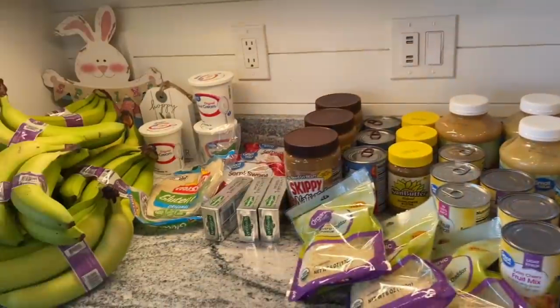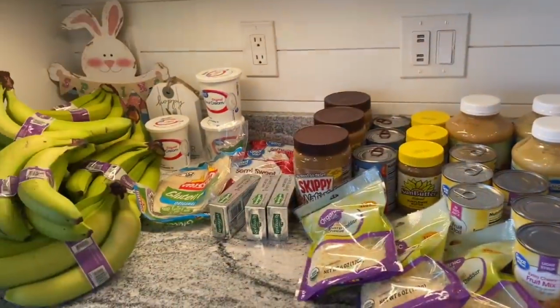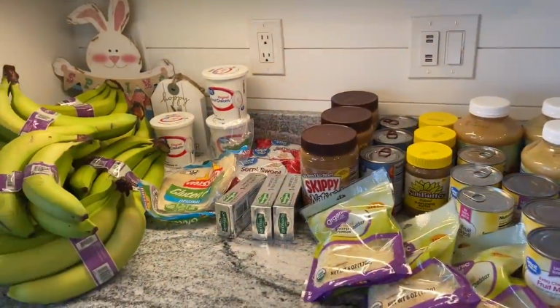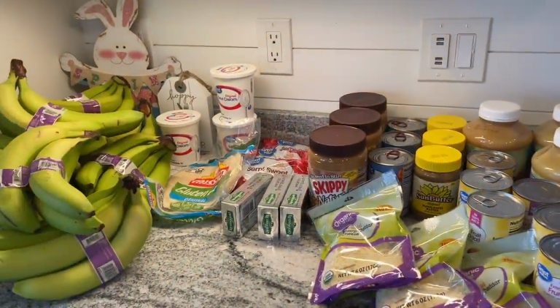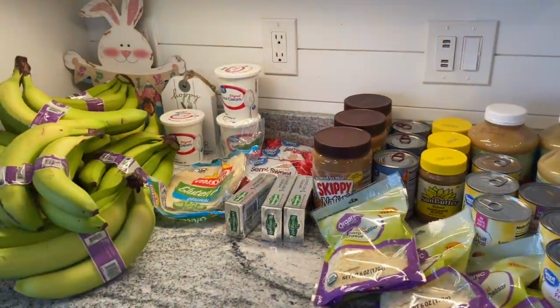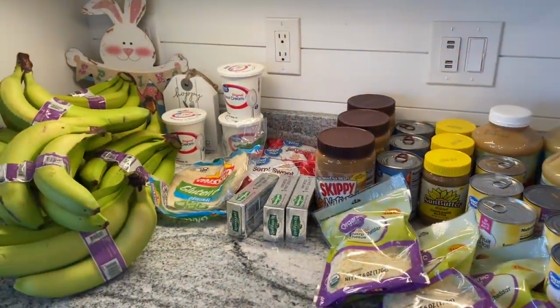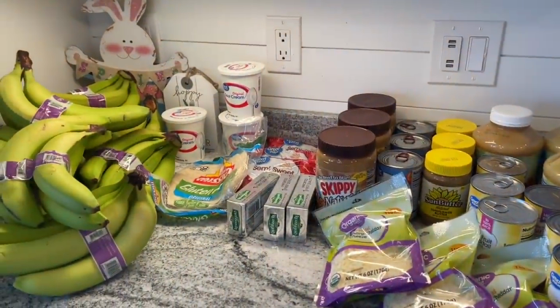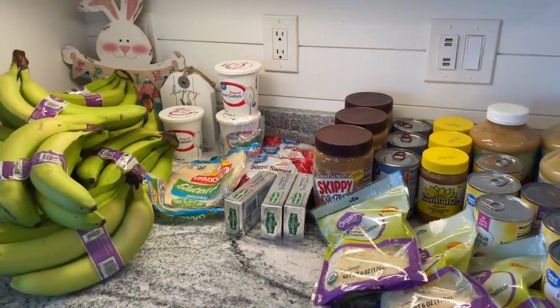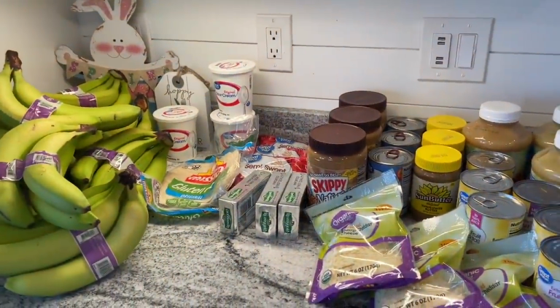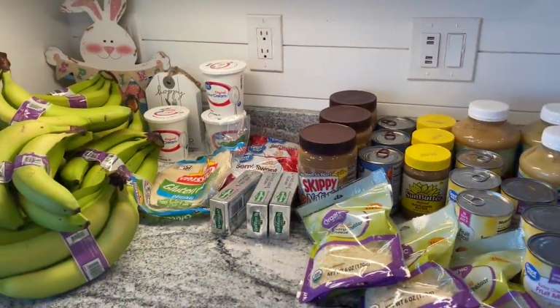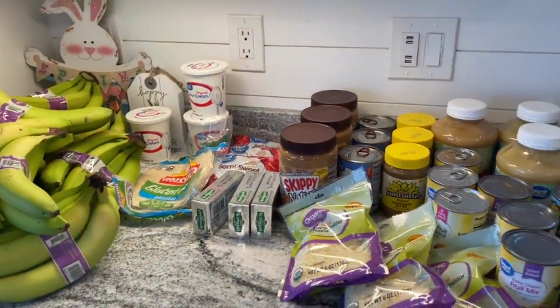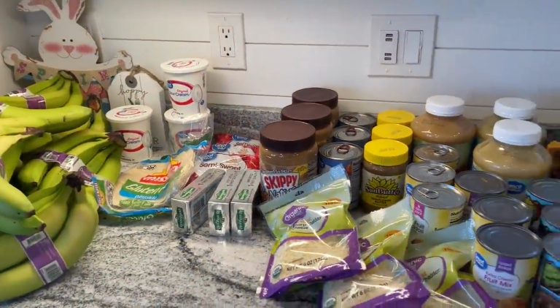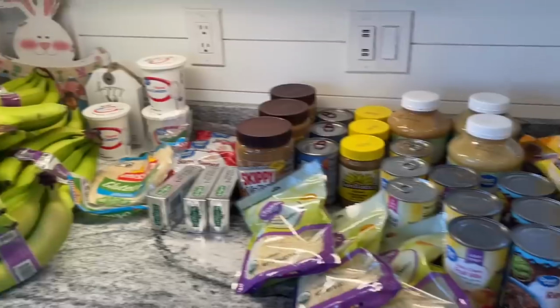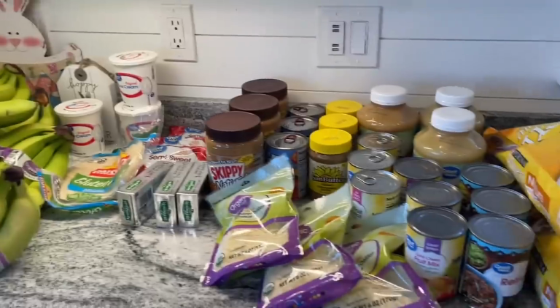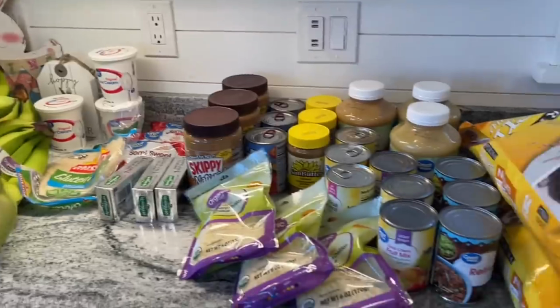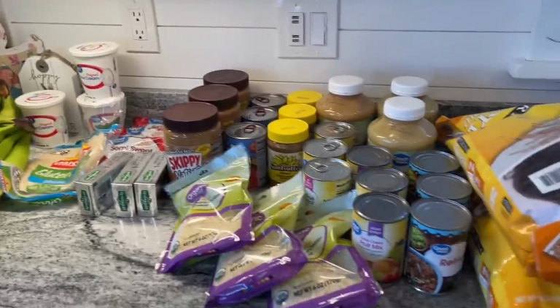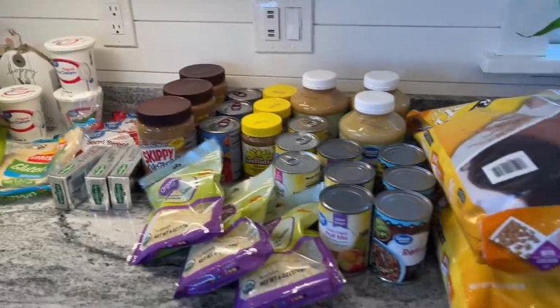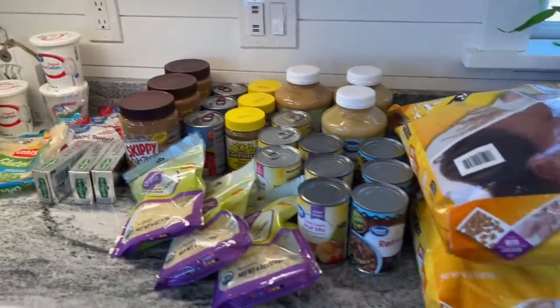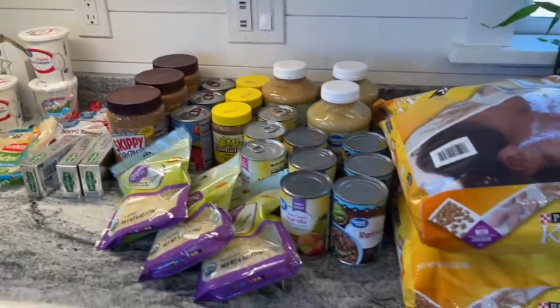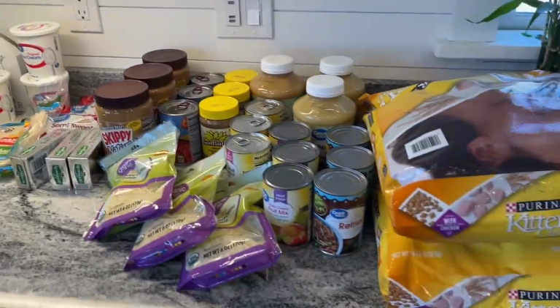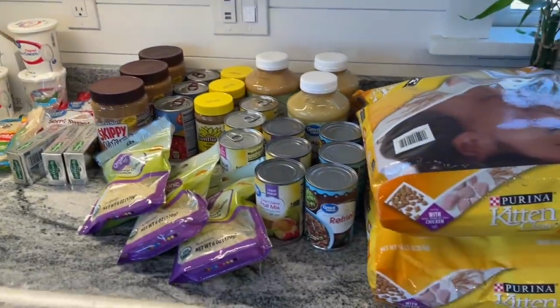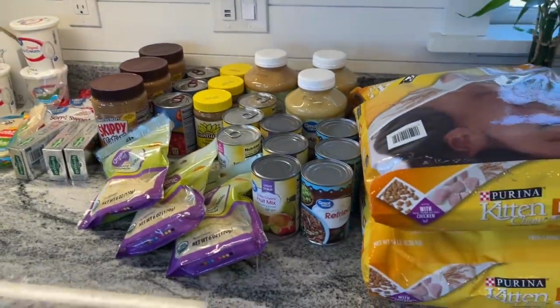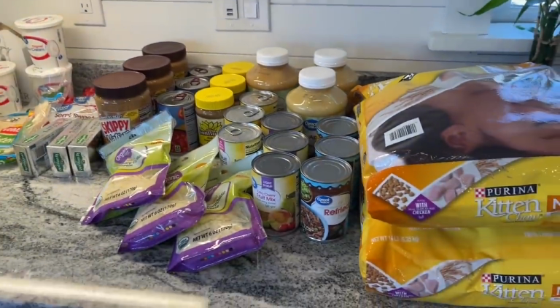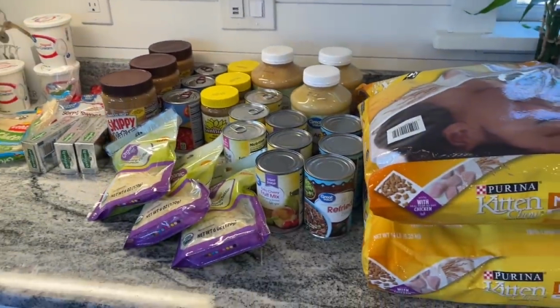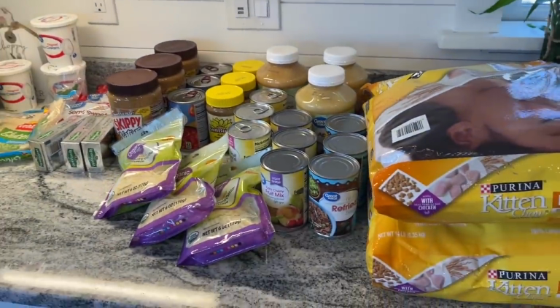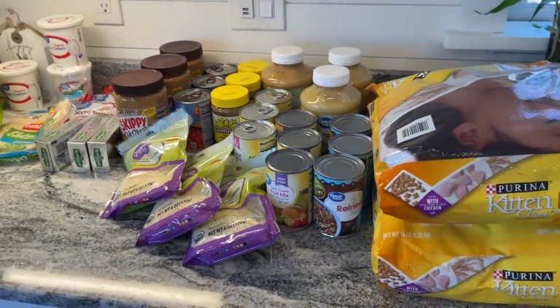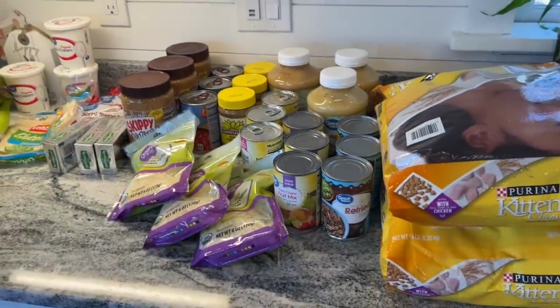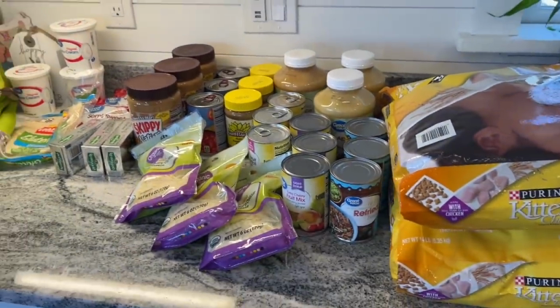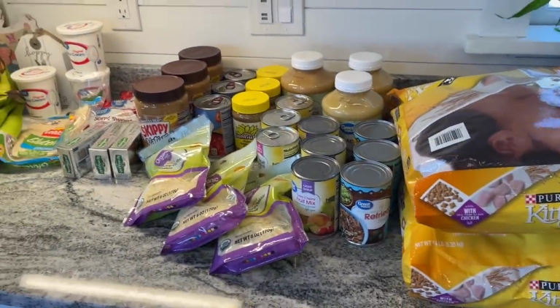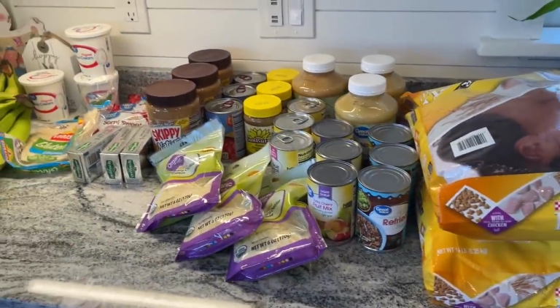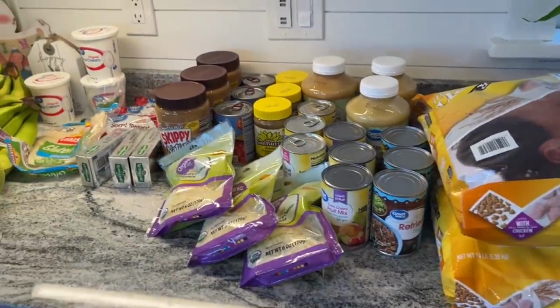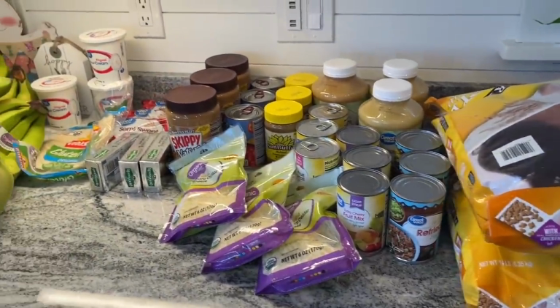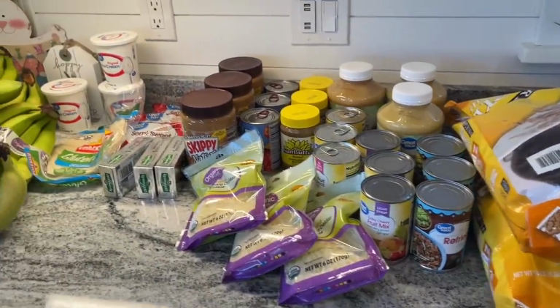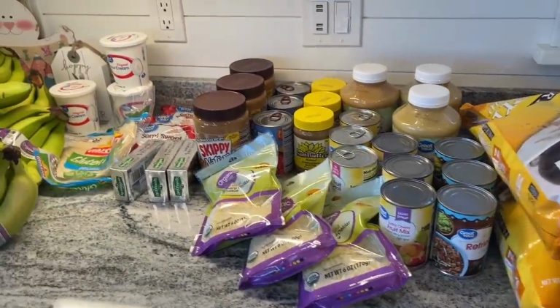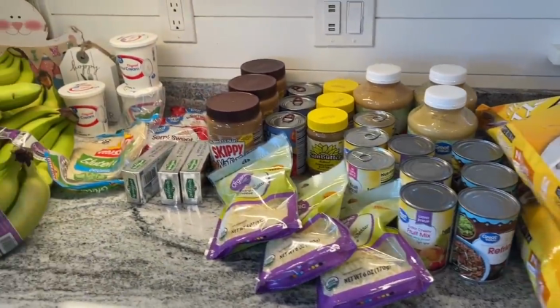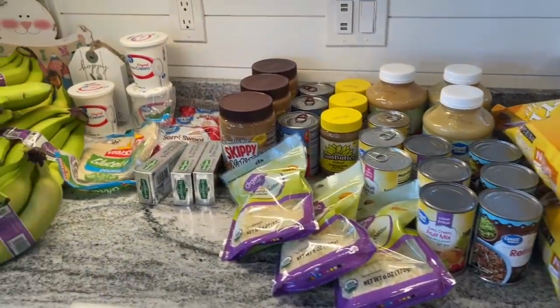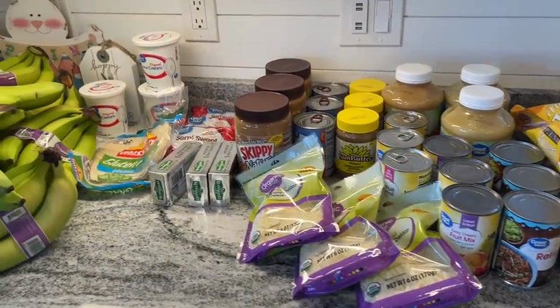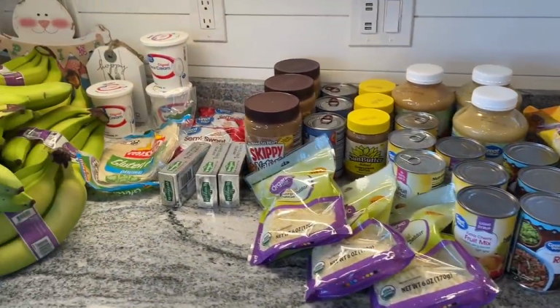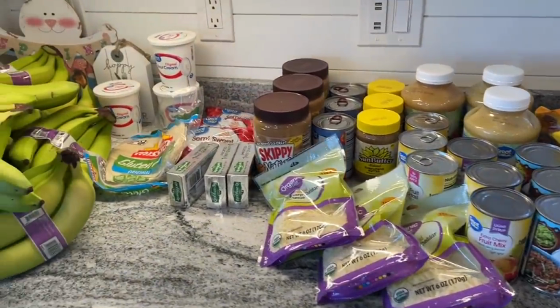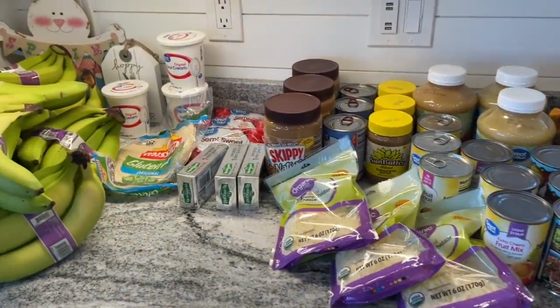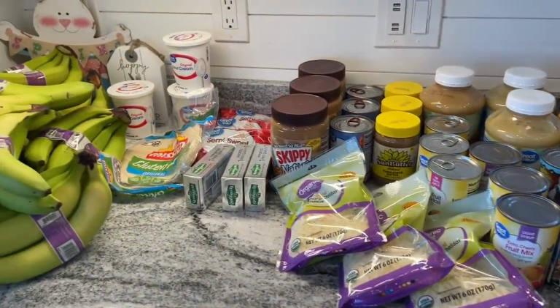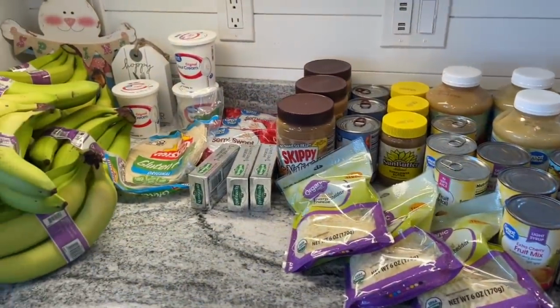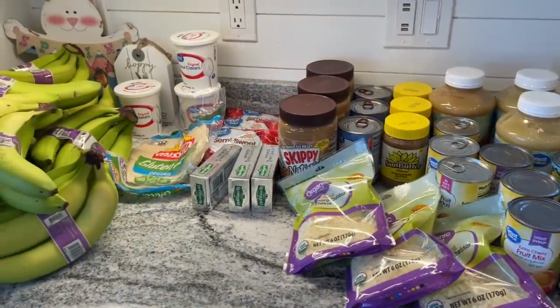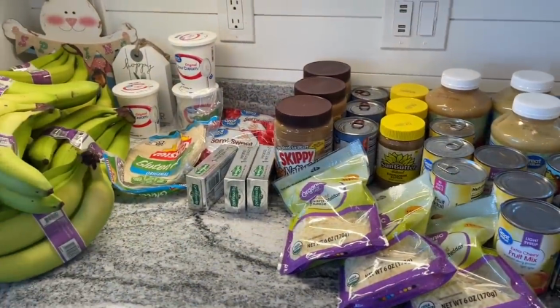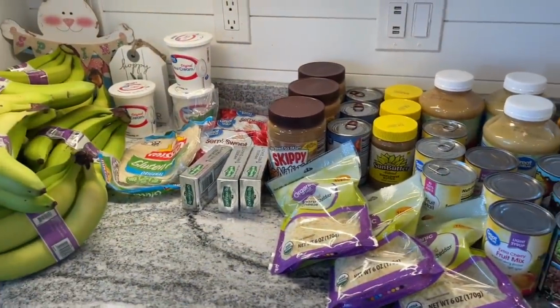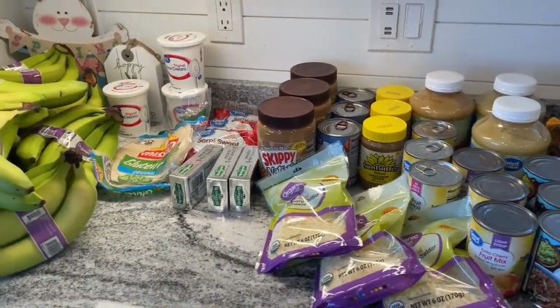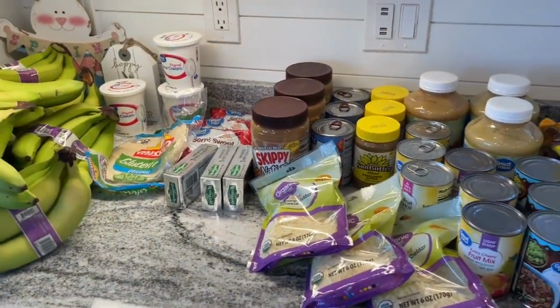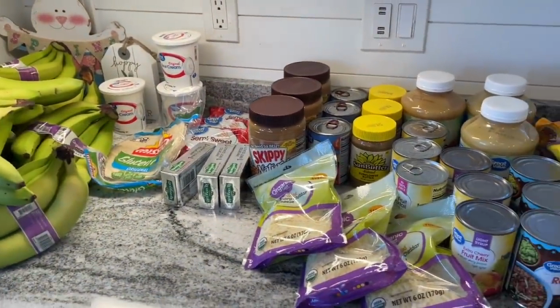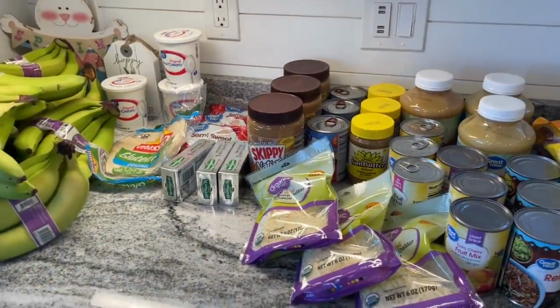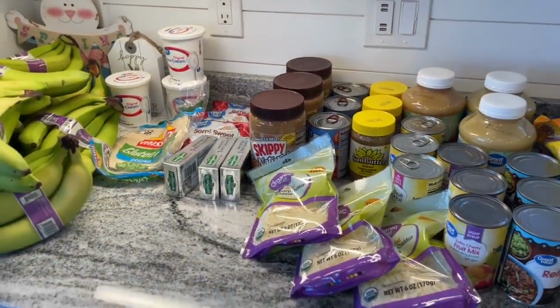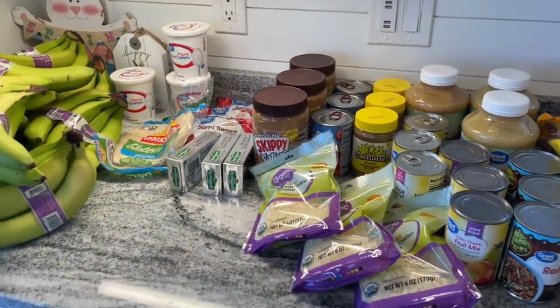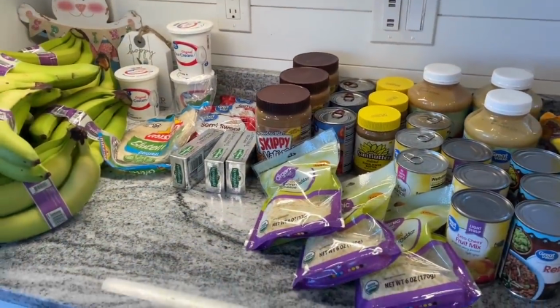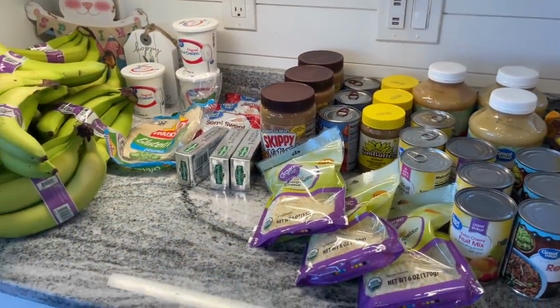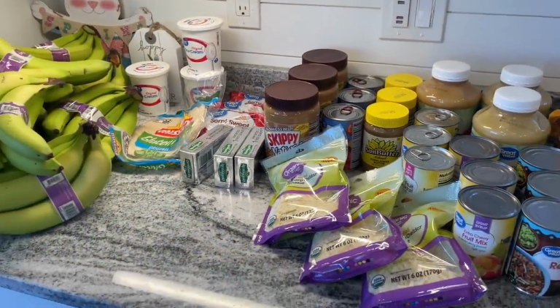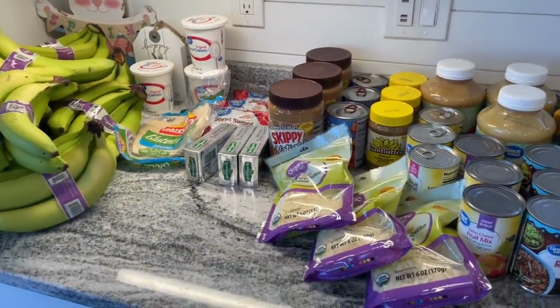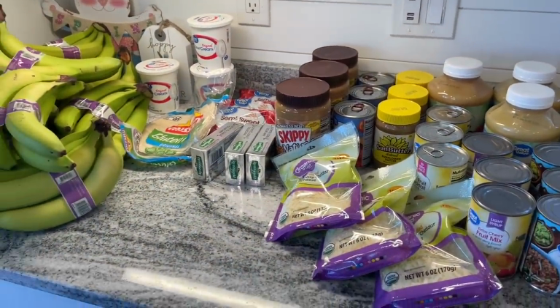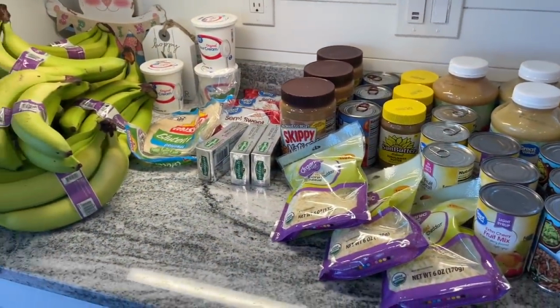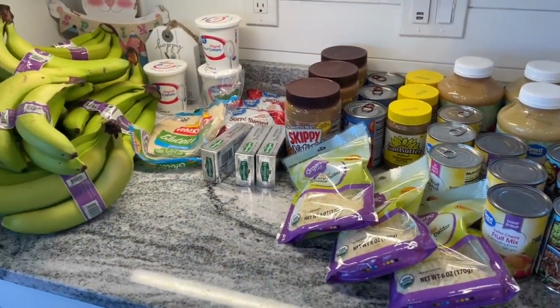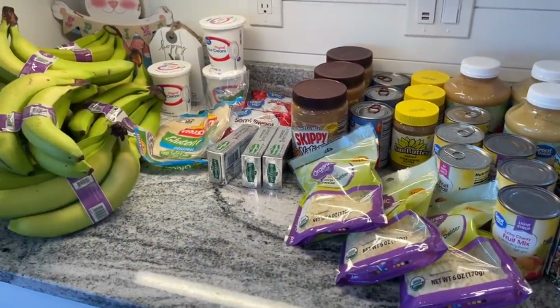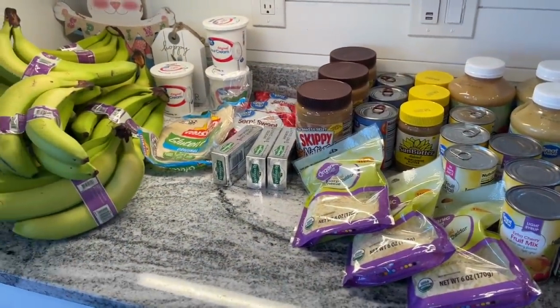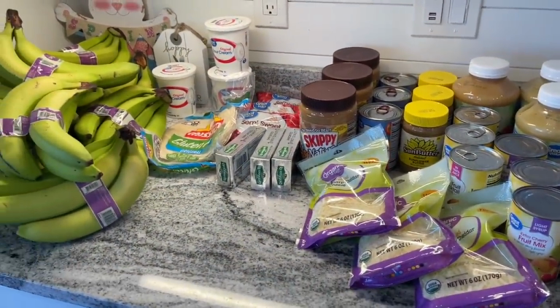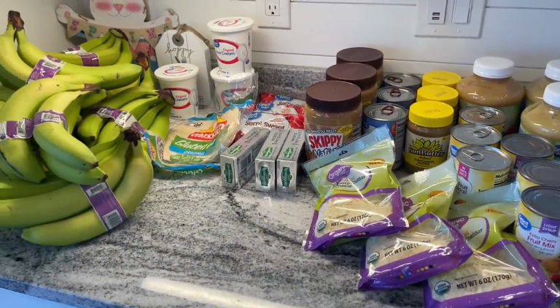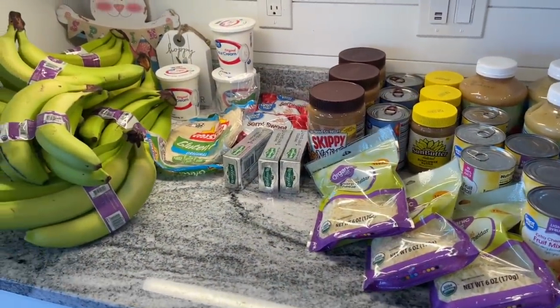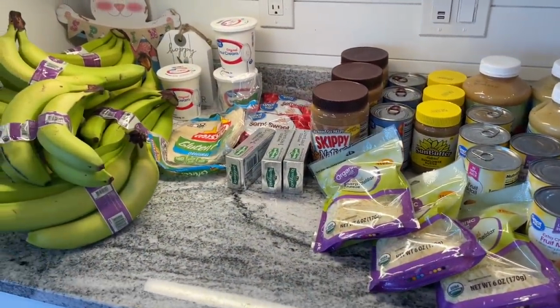Here are a bunch of stock-up items that I got at Walmart in my first official haul of April.